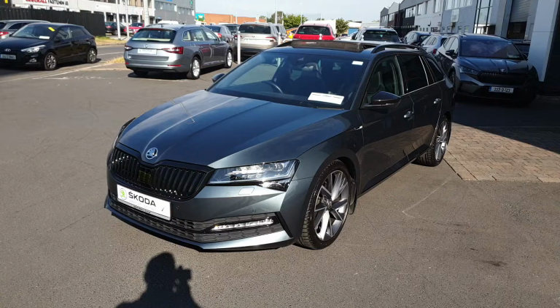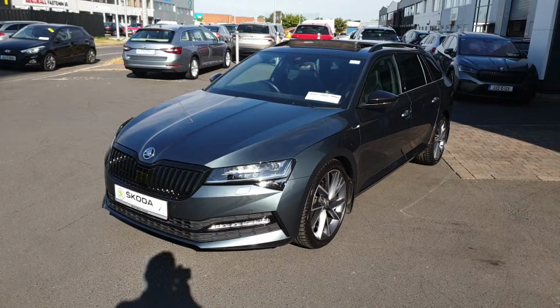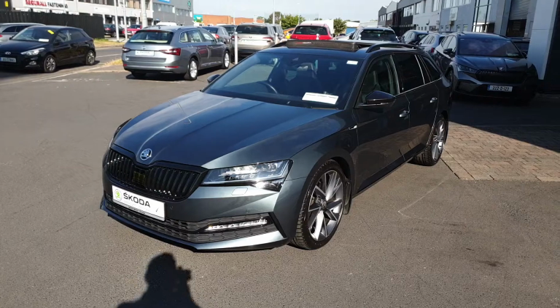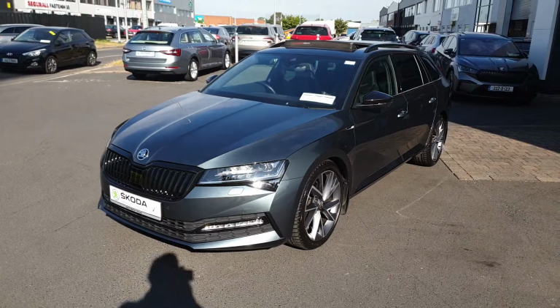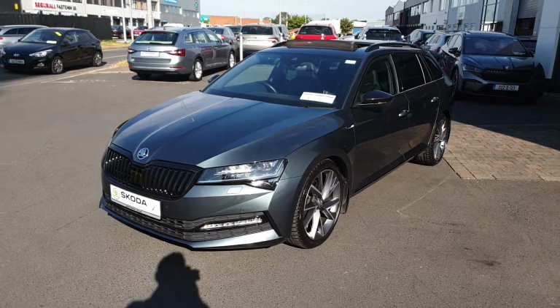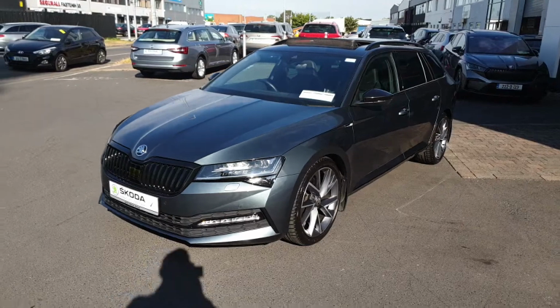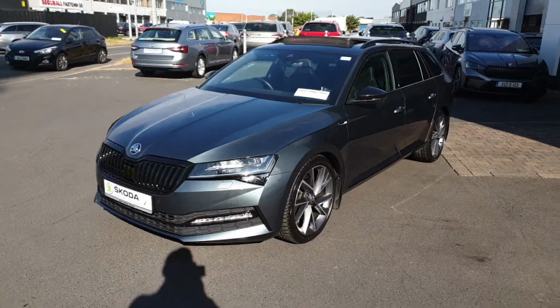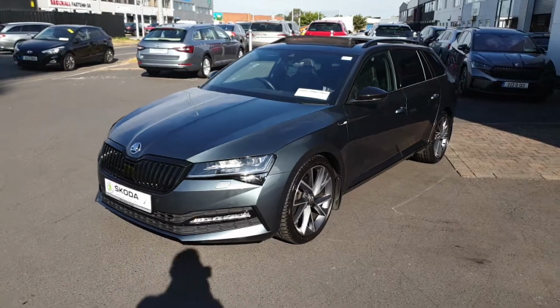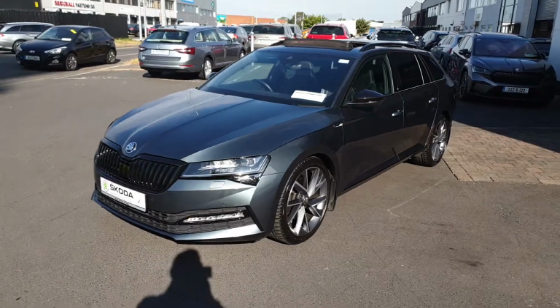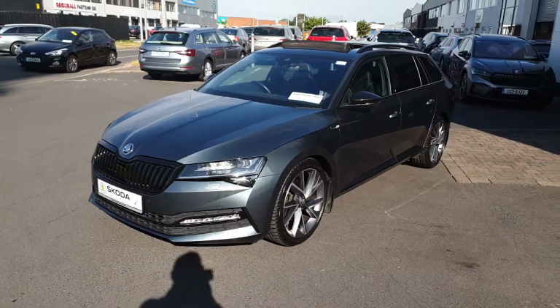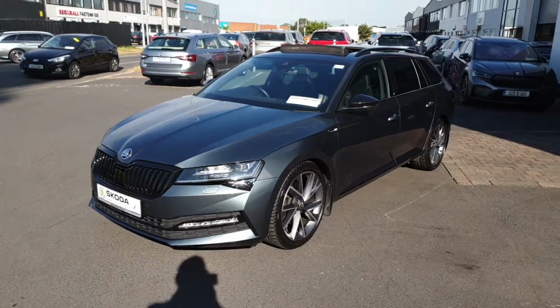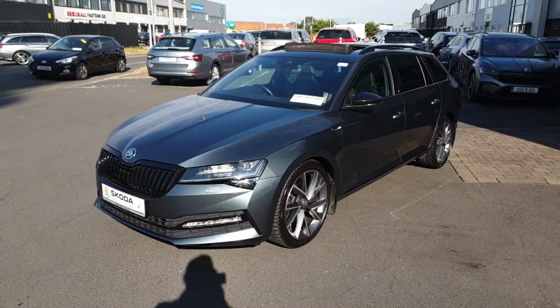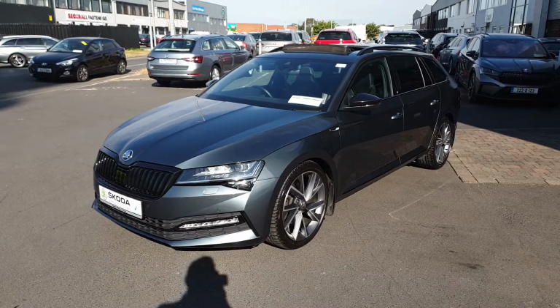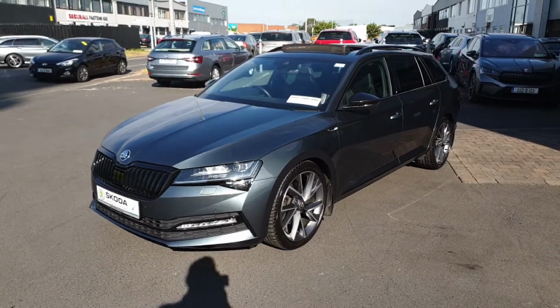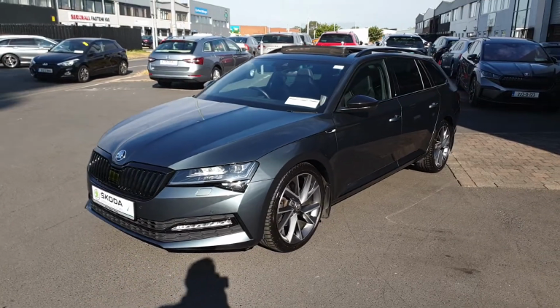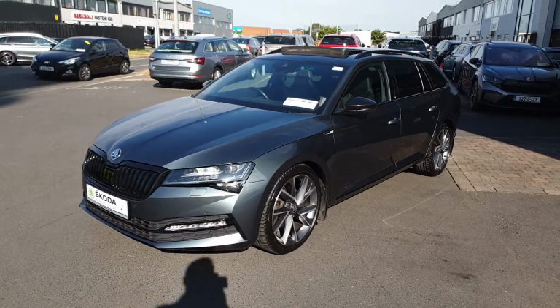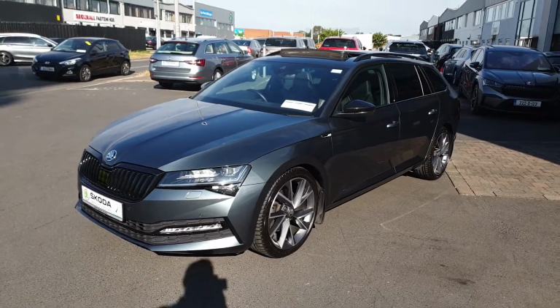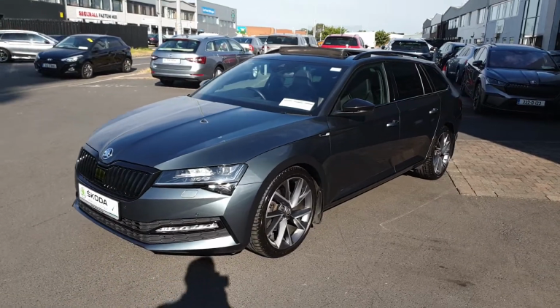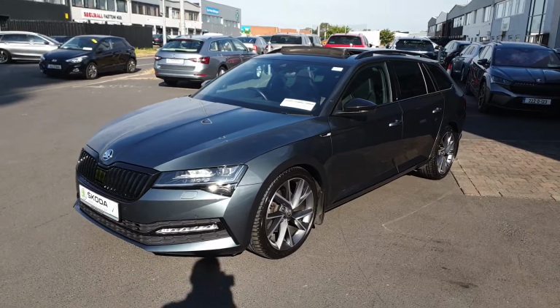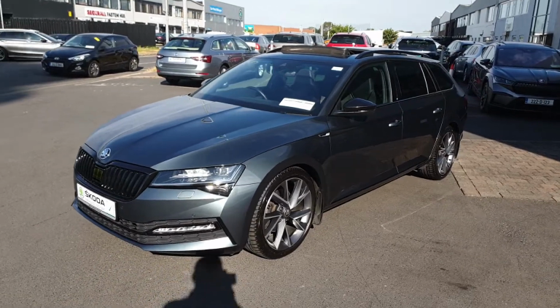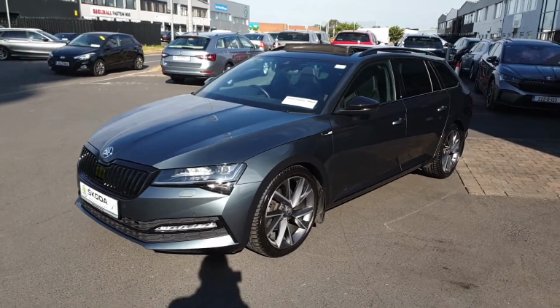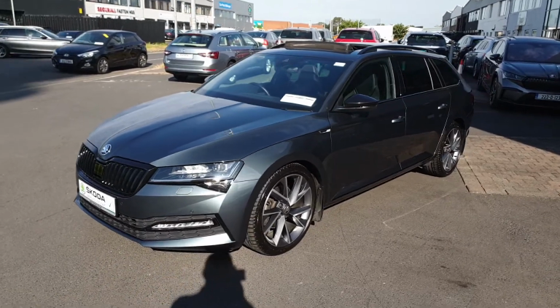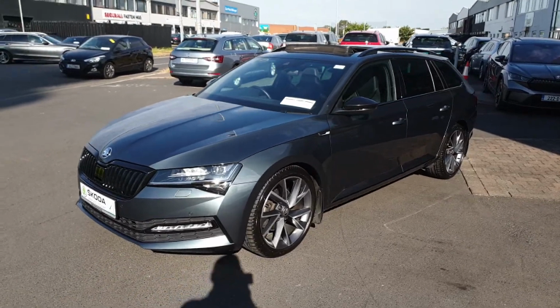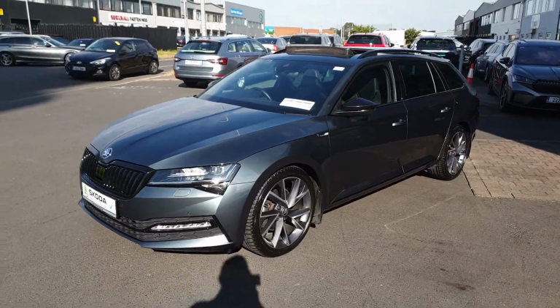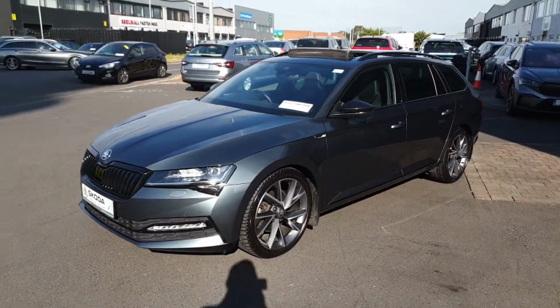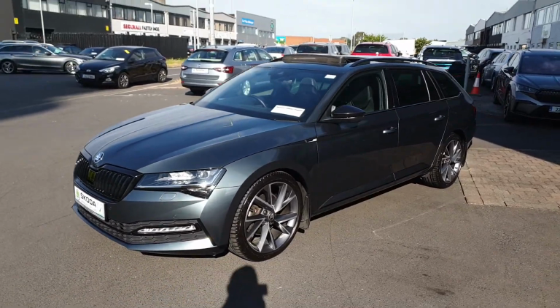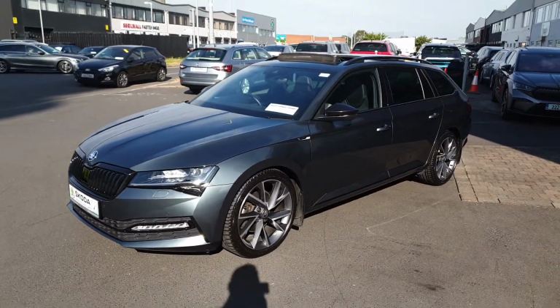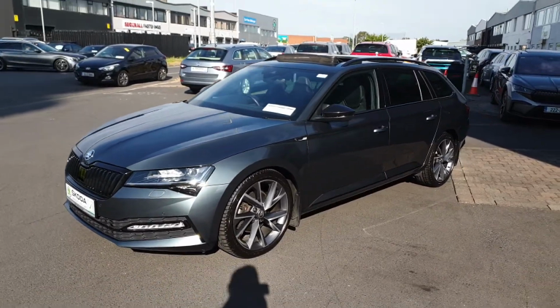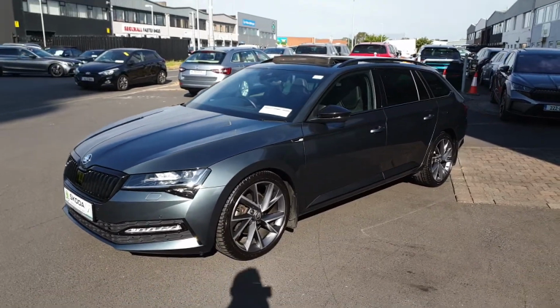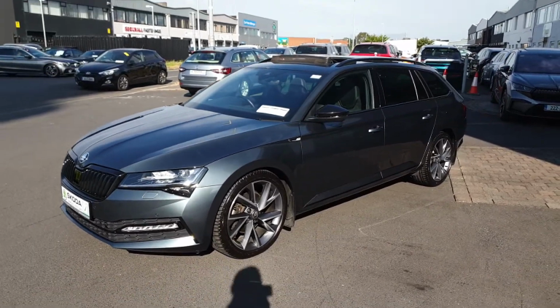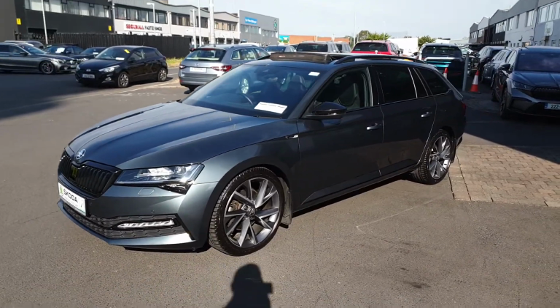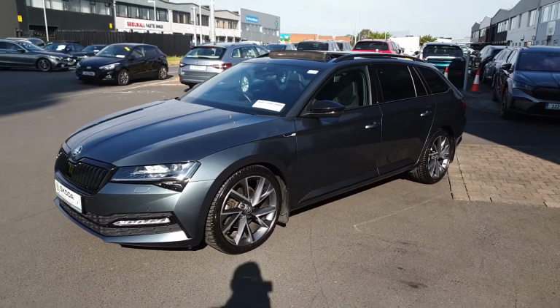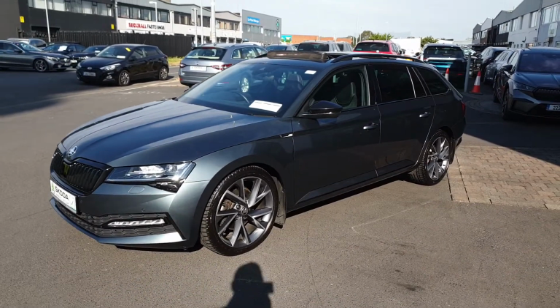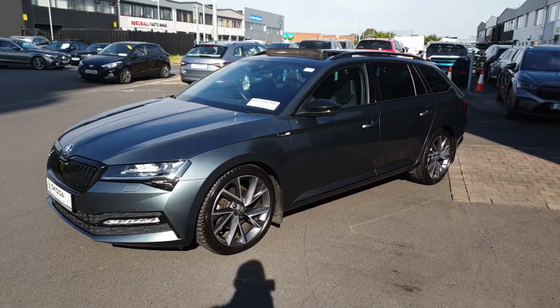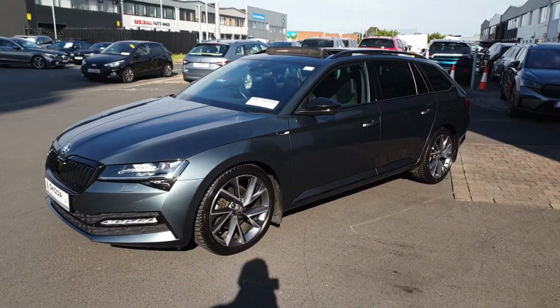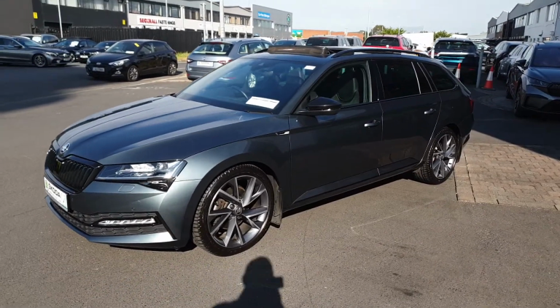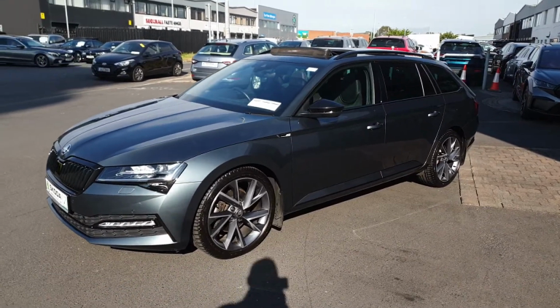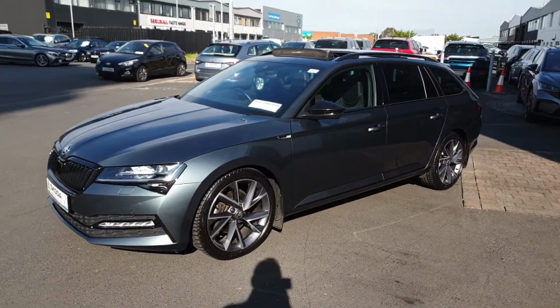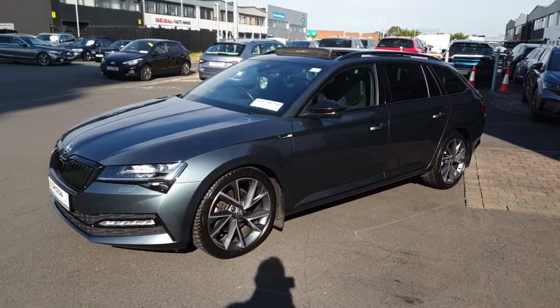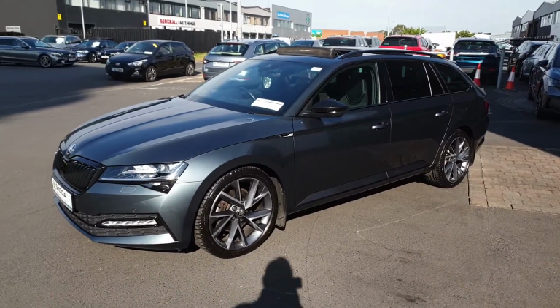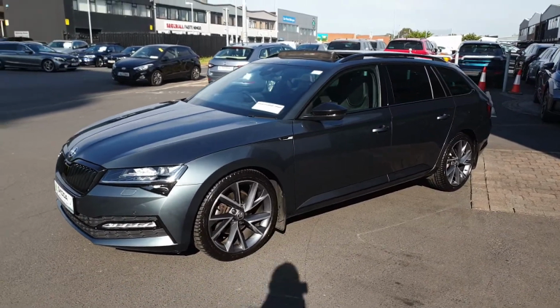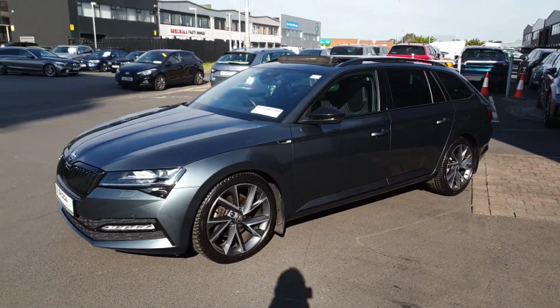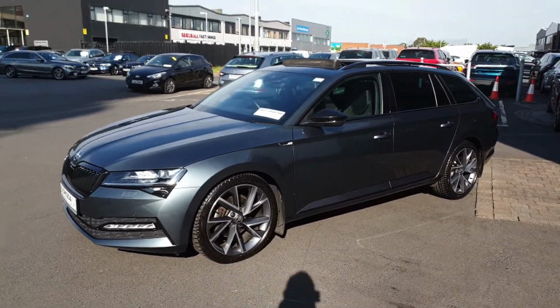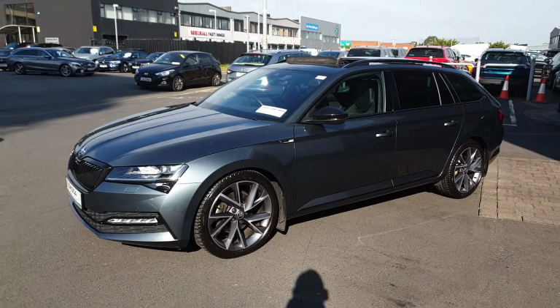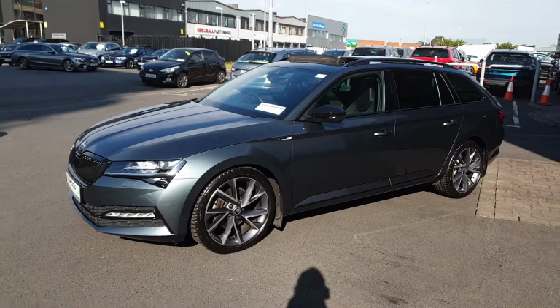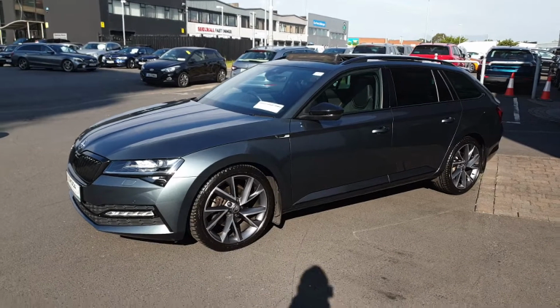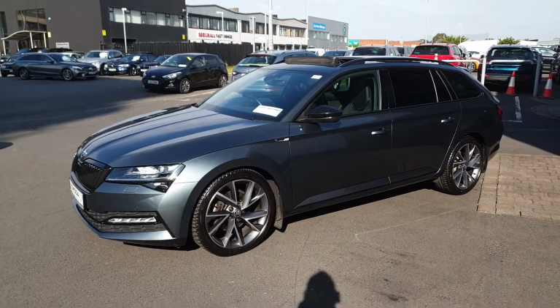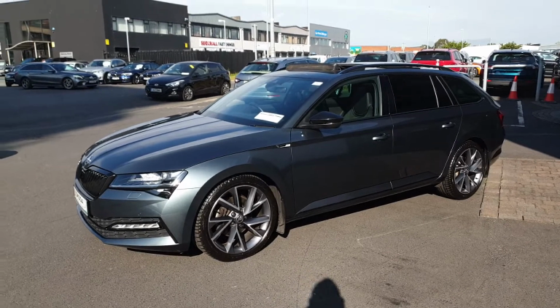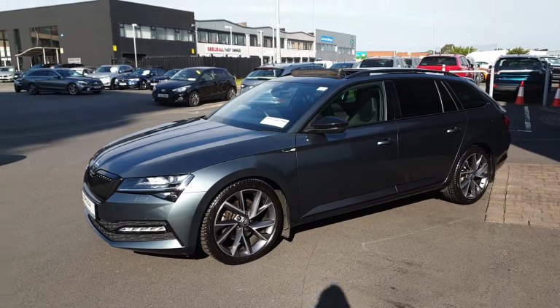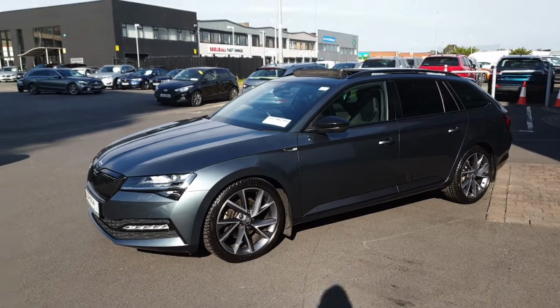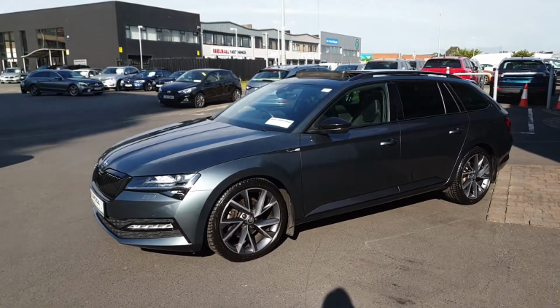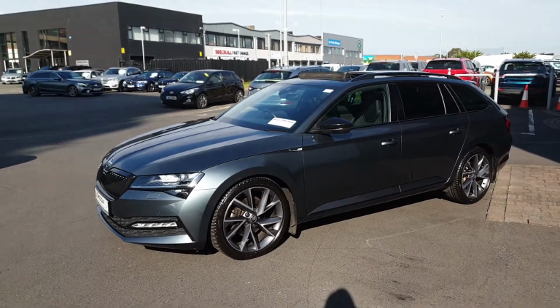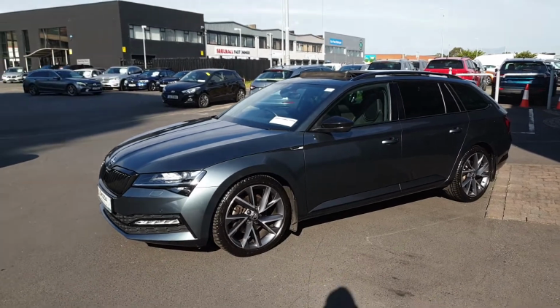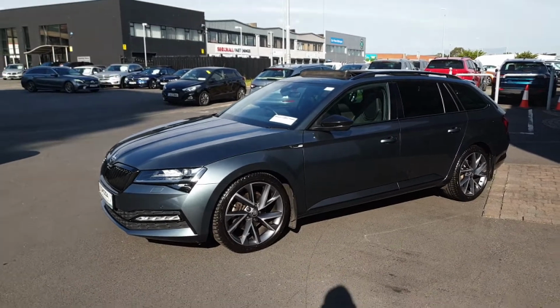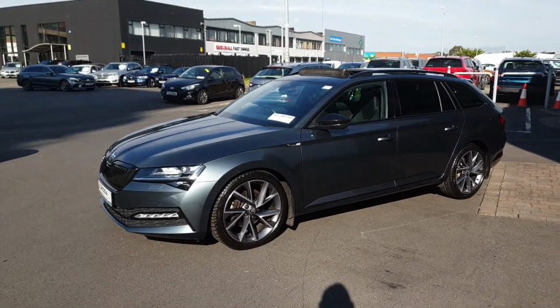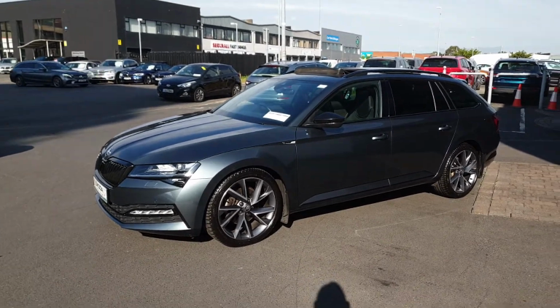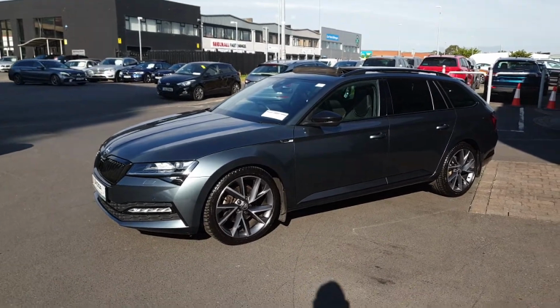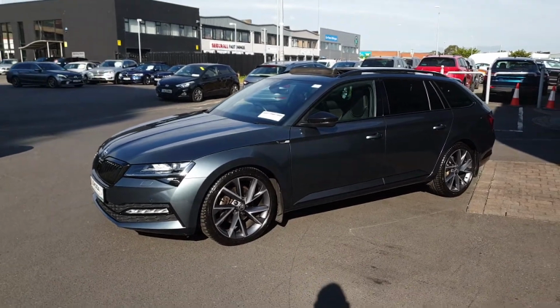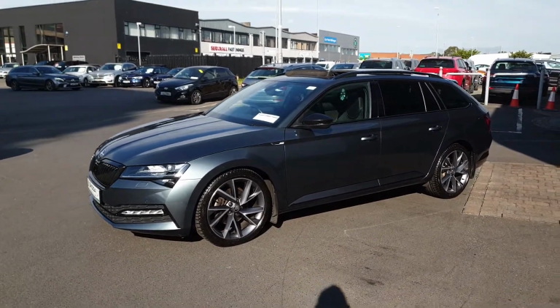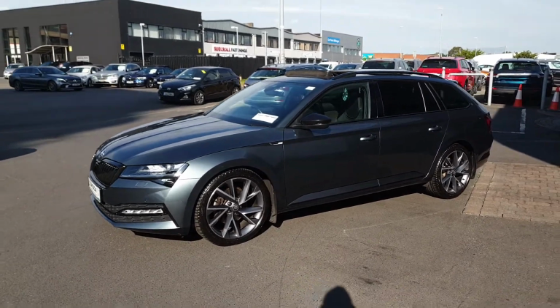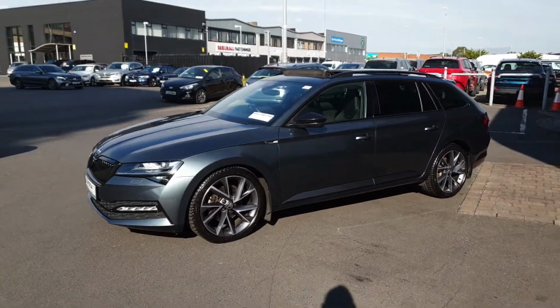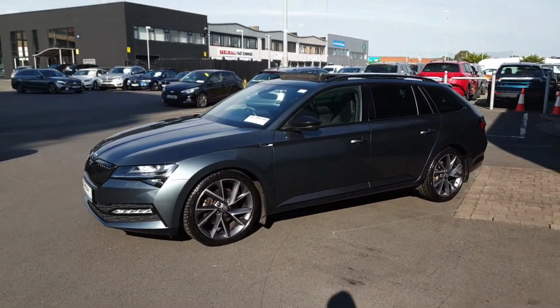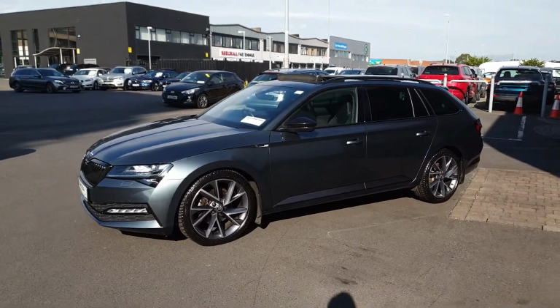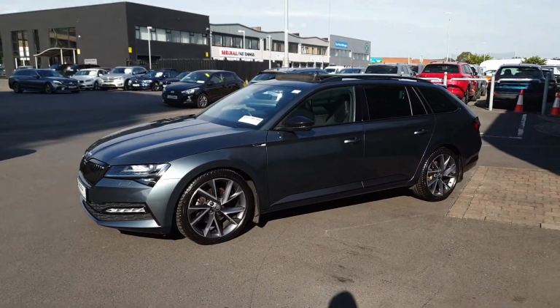This is Lee here from Spirit Skoda. Here we have our 2022 Skoda Superb Combi. This is a Sport Line finished in Quartz Grey Metallic.